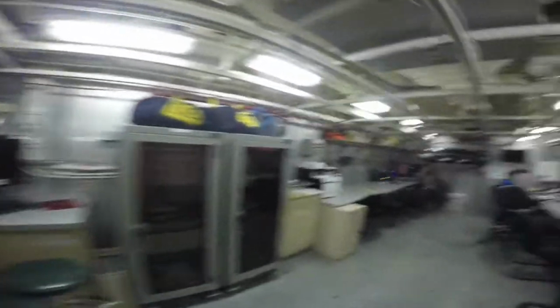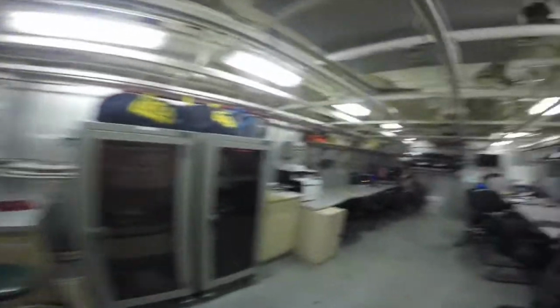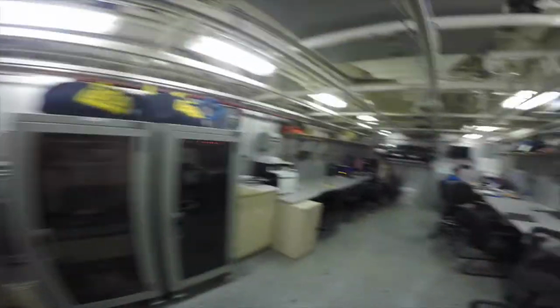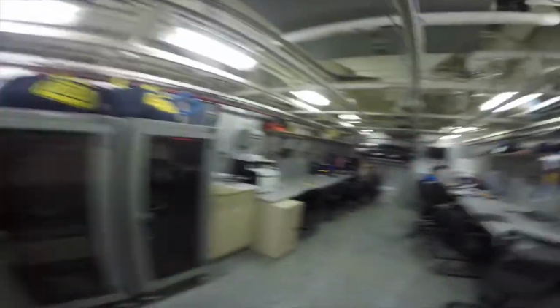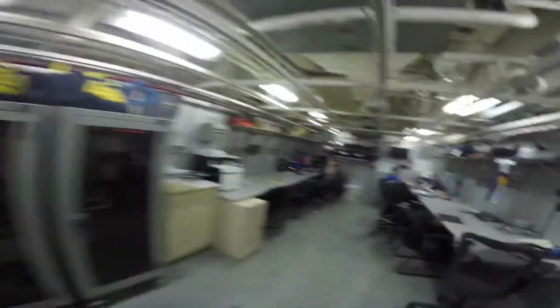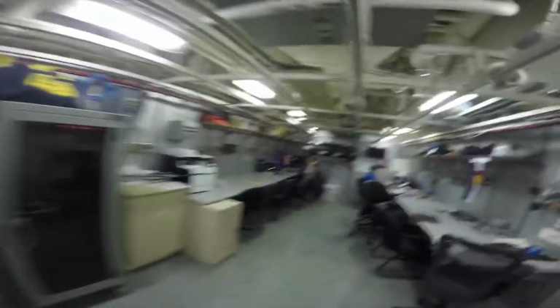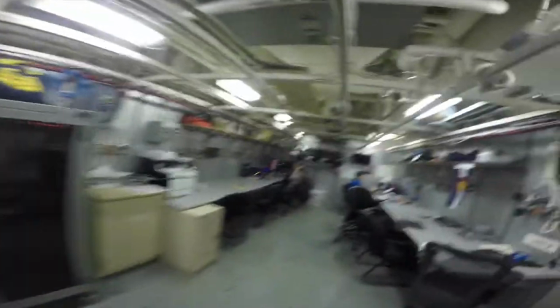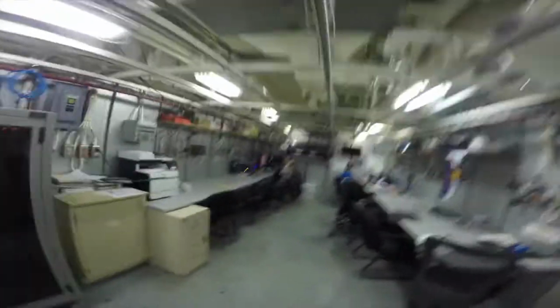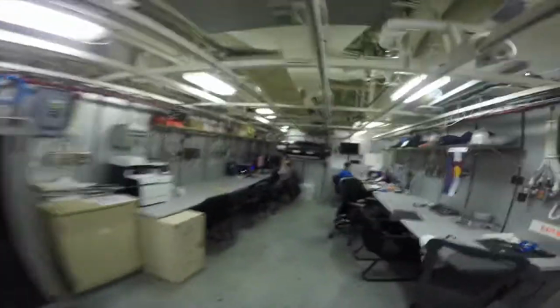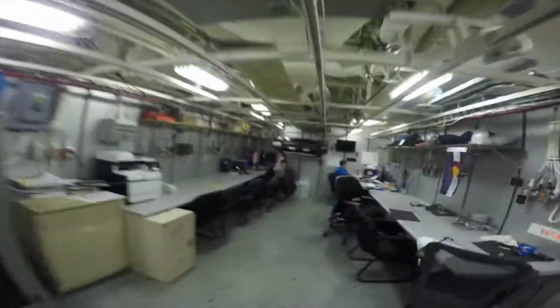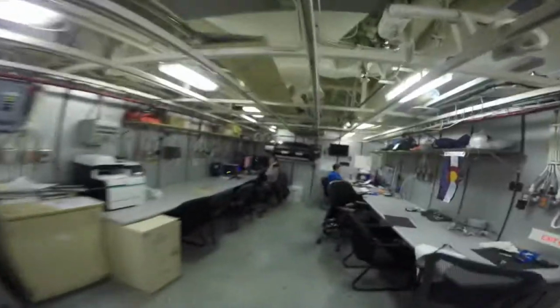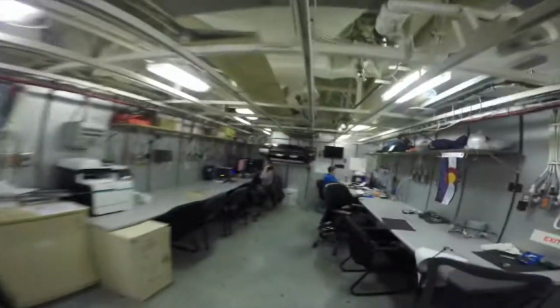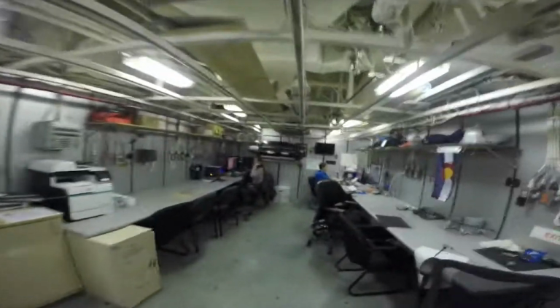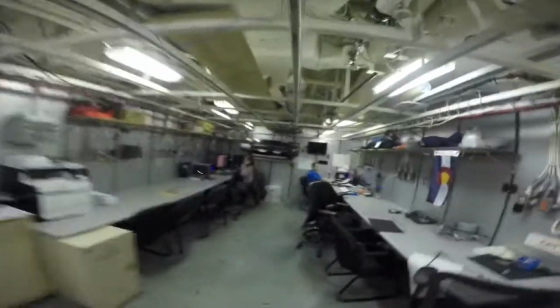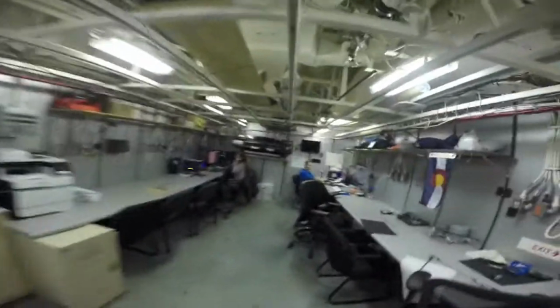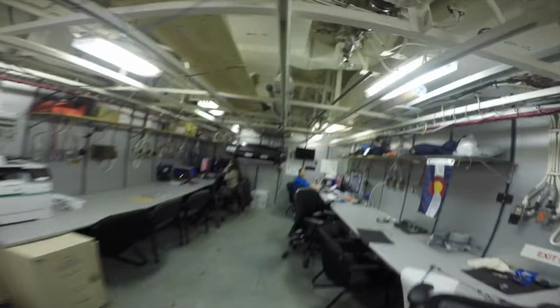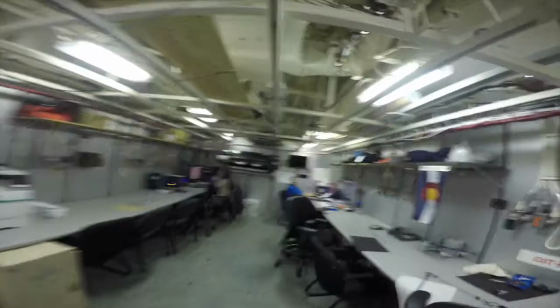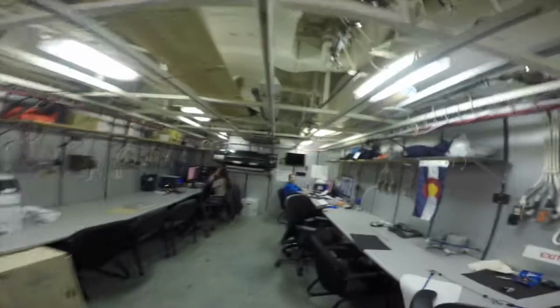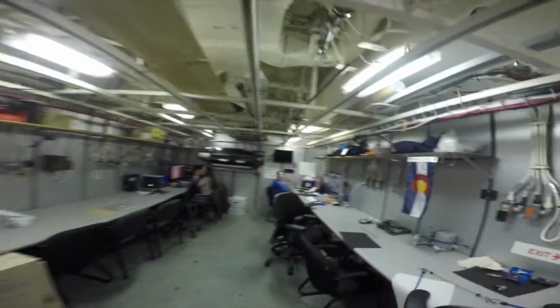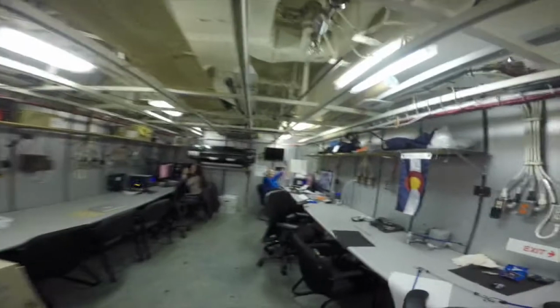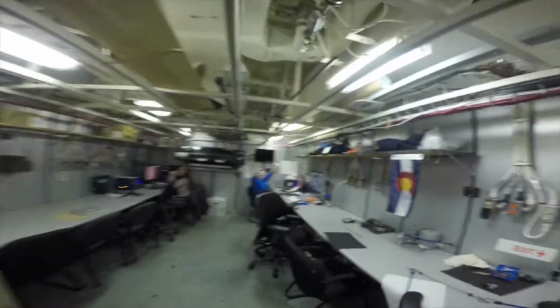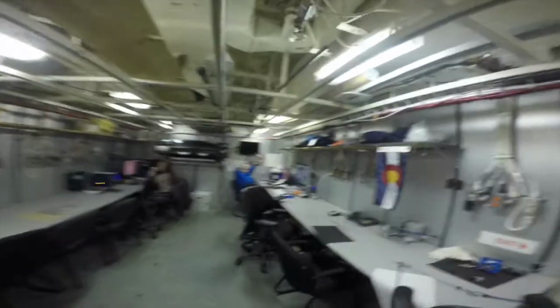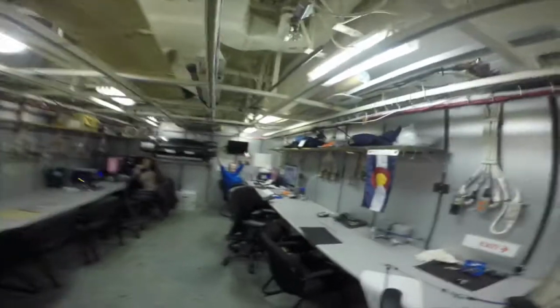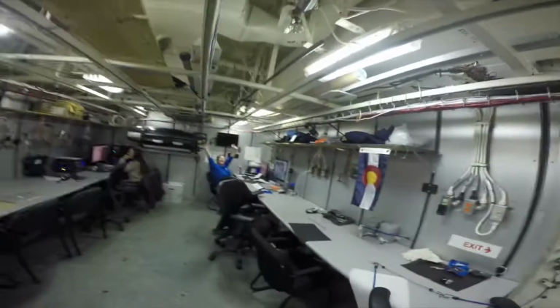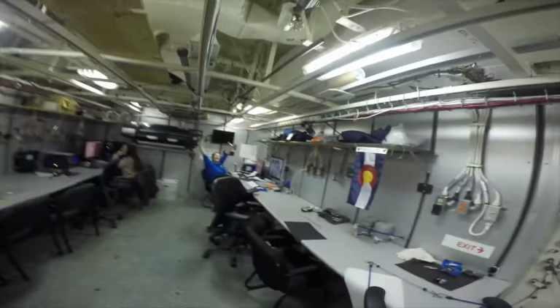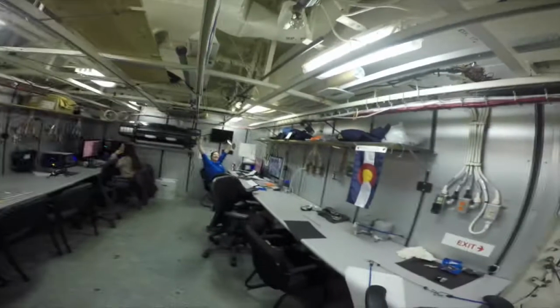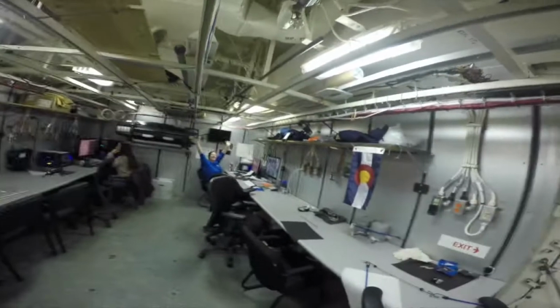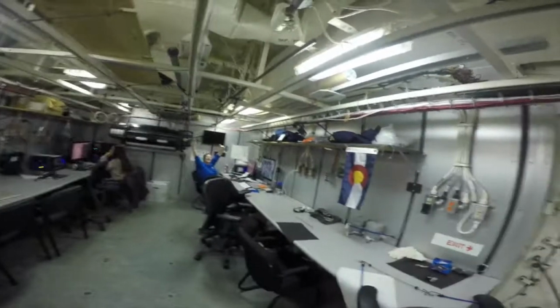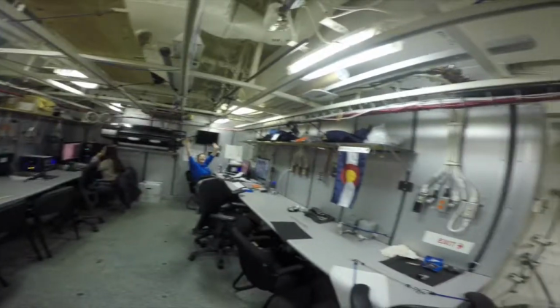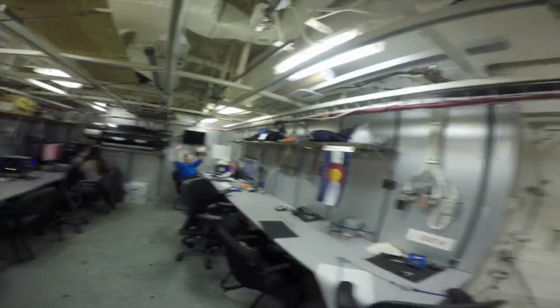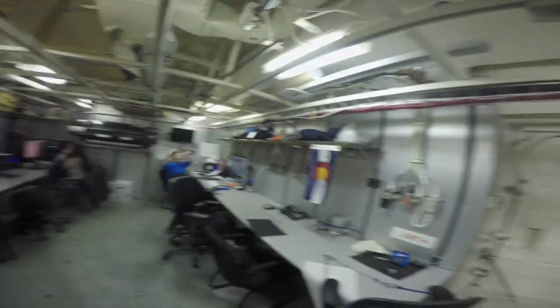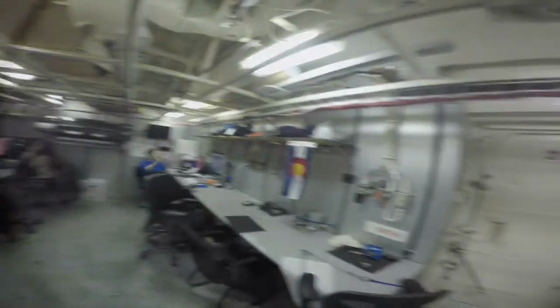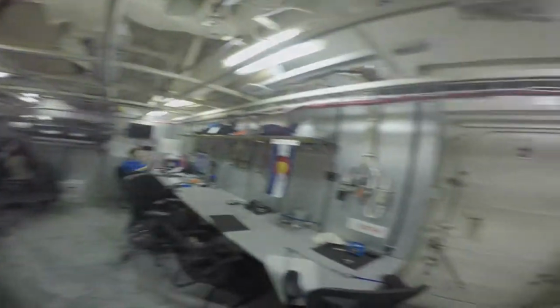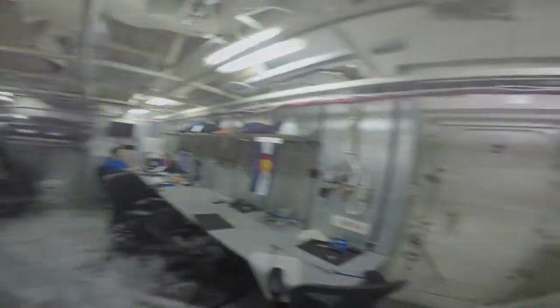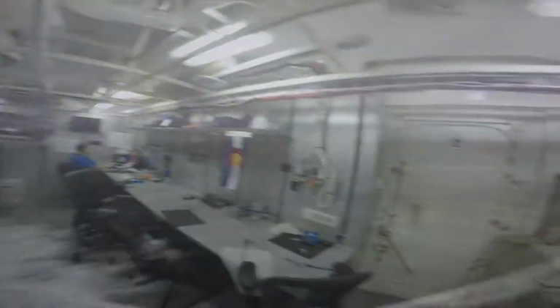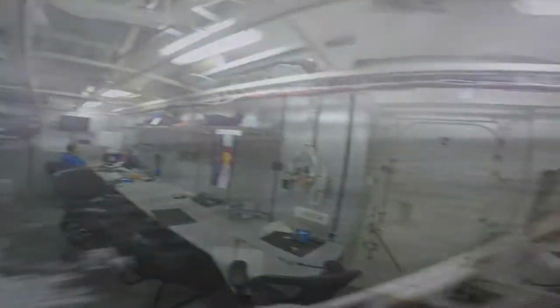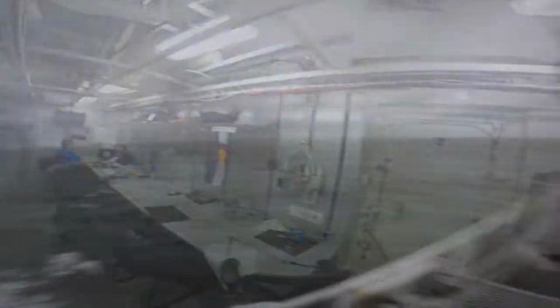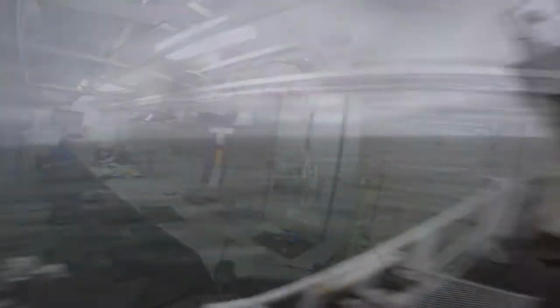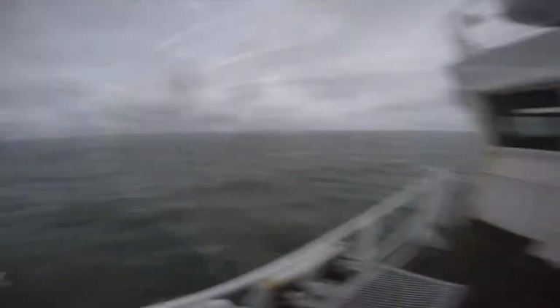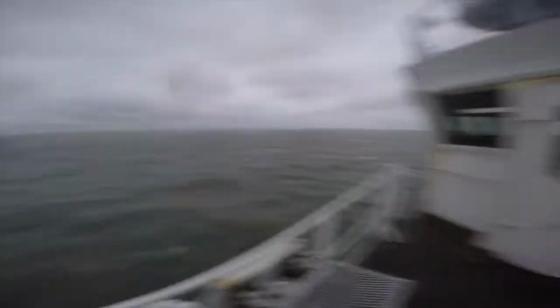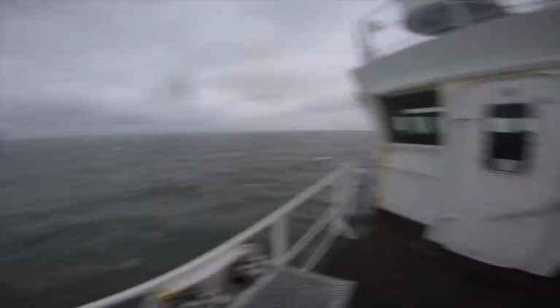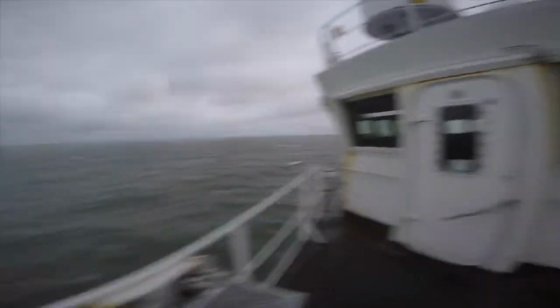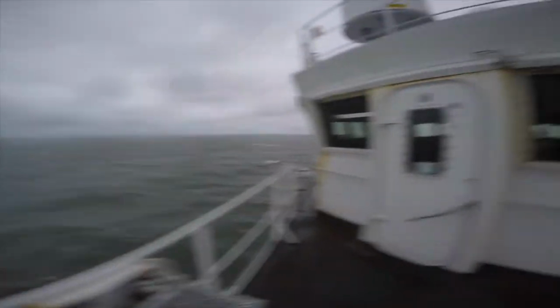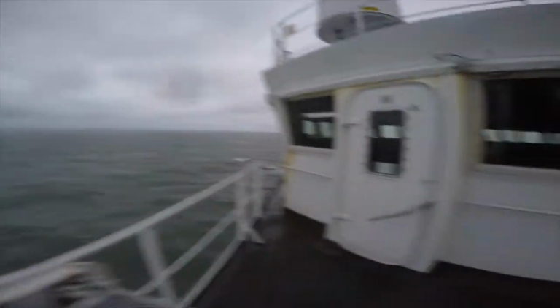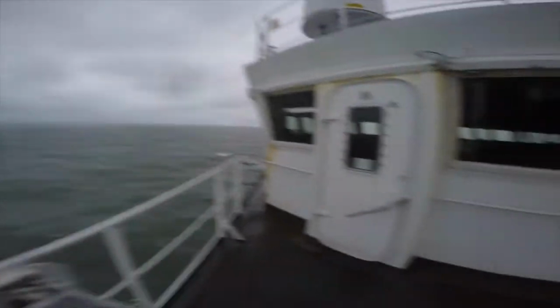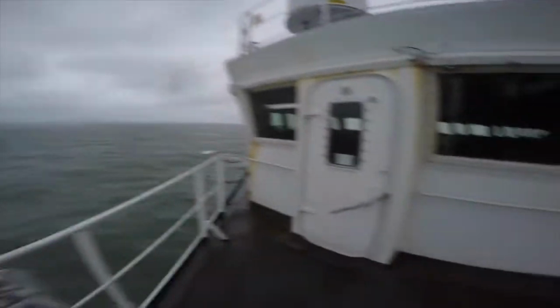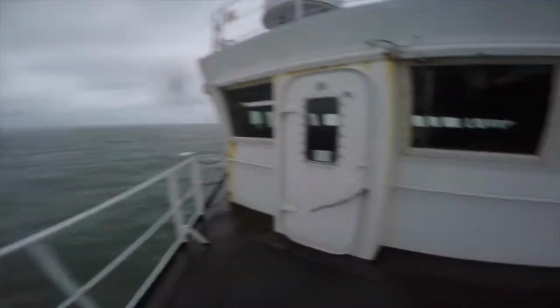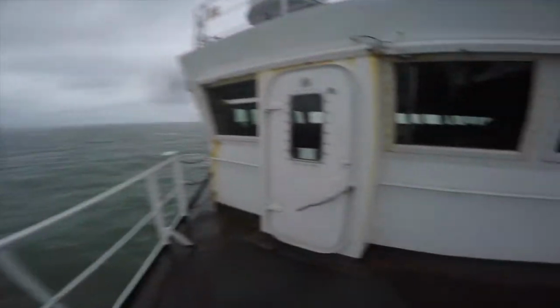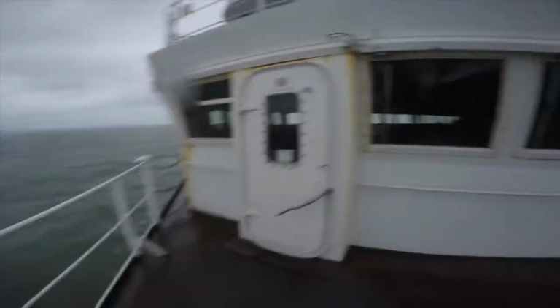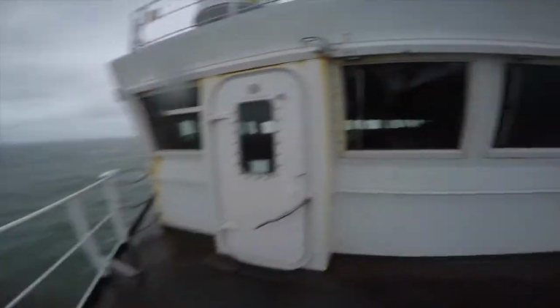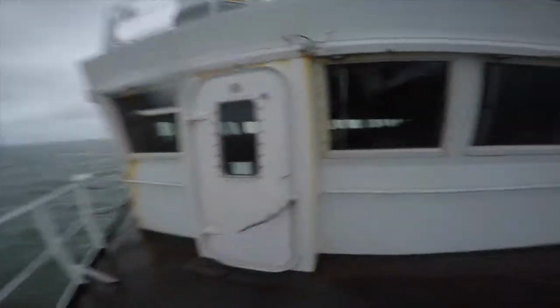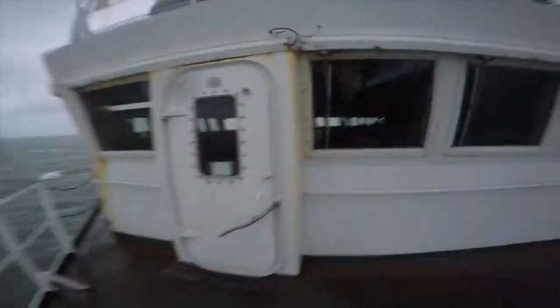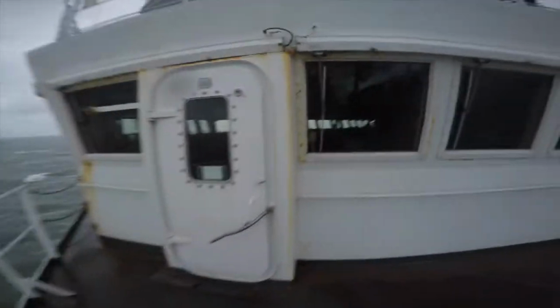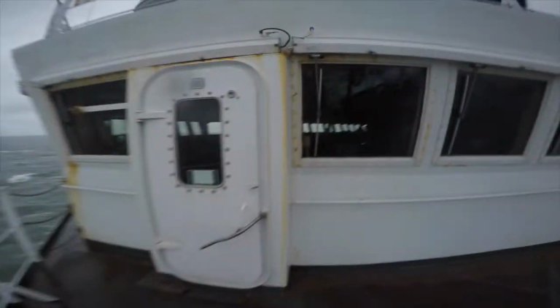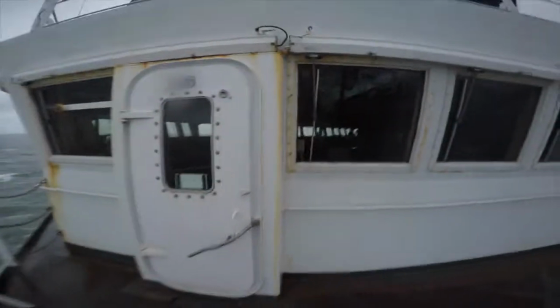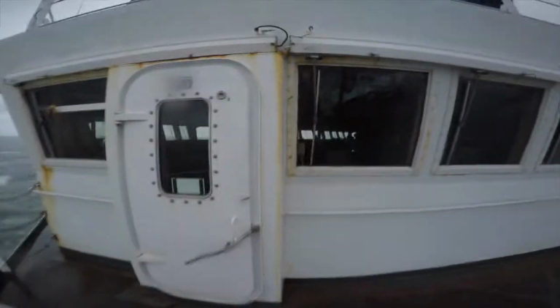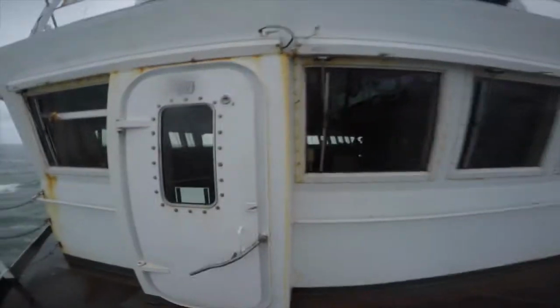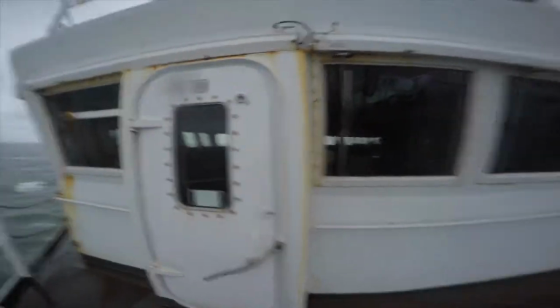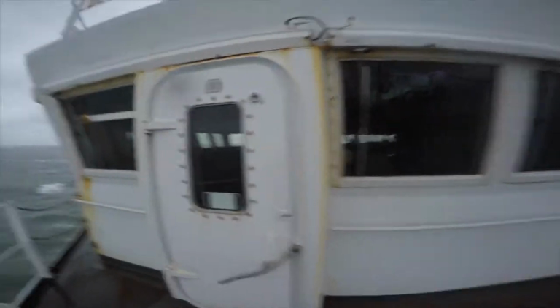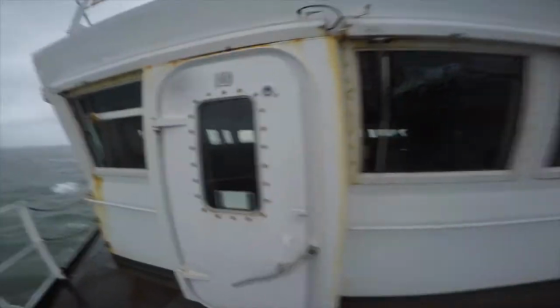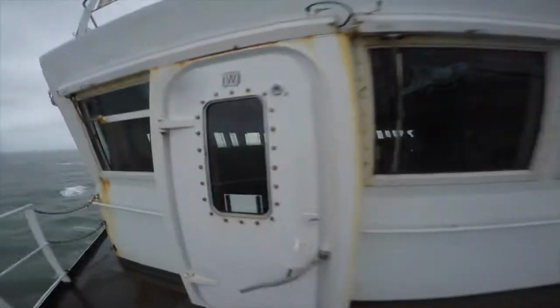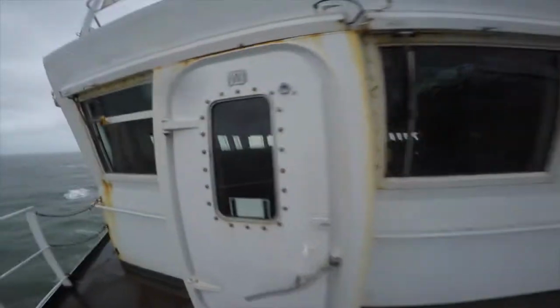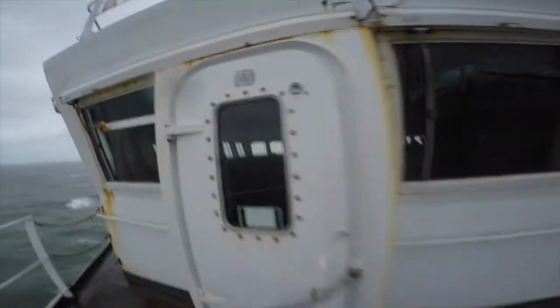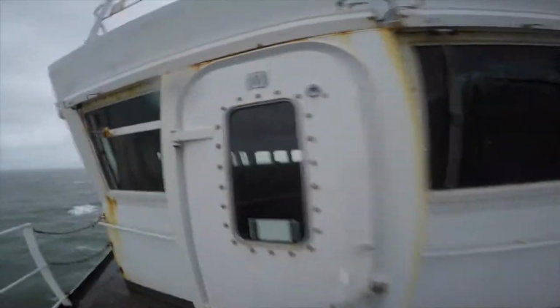Computer lab people — hey! I'm going to be quiet when I go in because they're steering the ship.